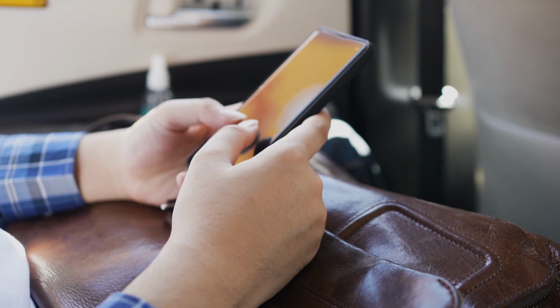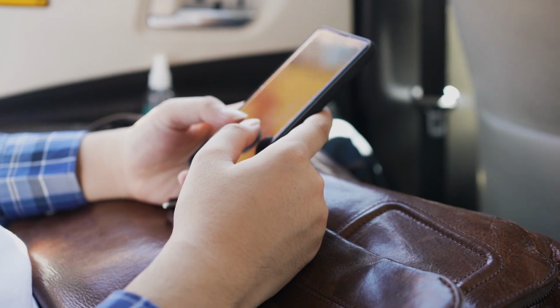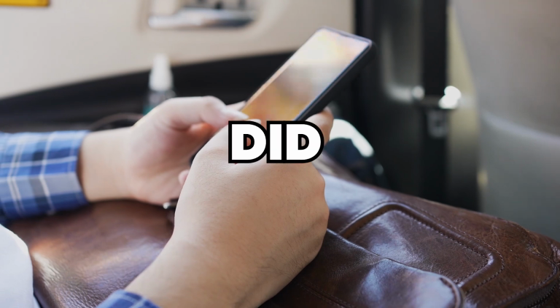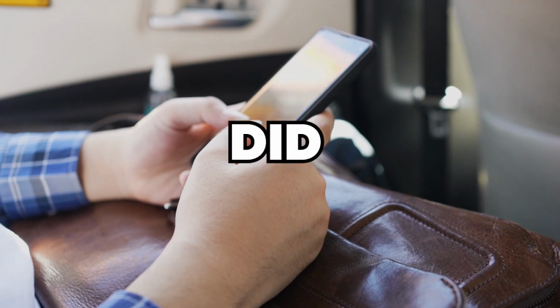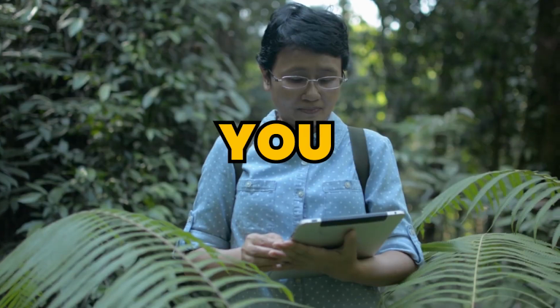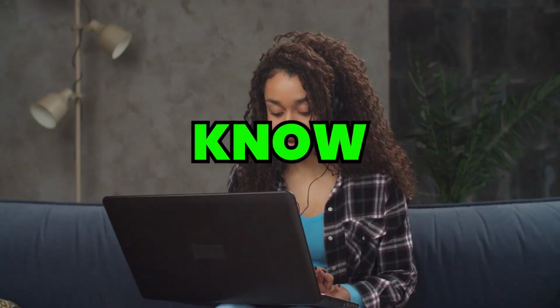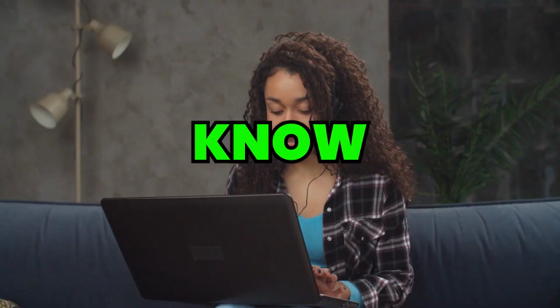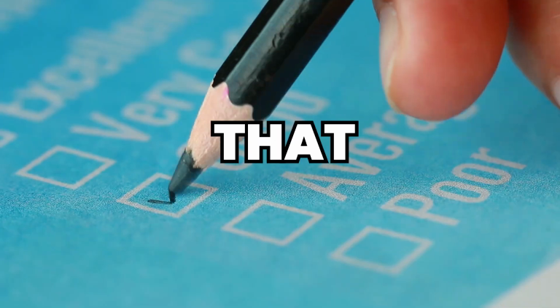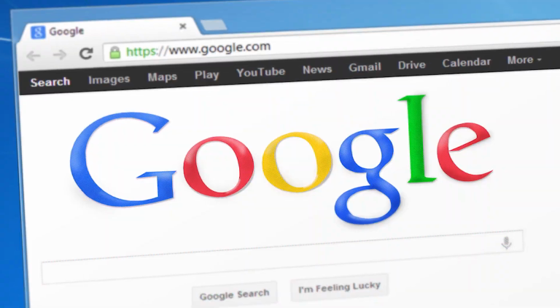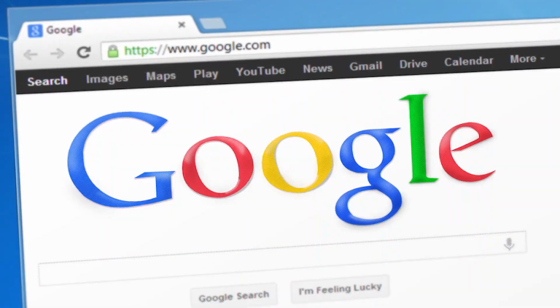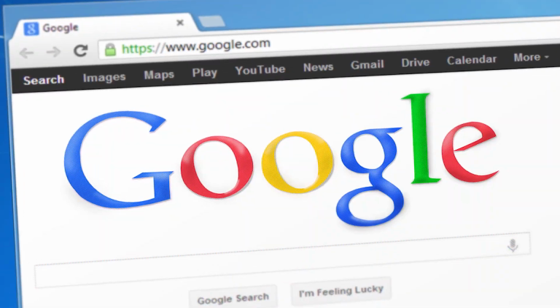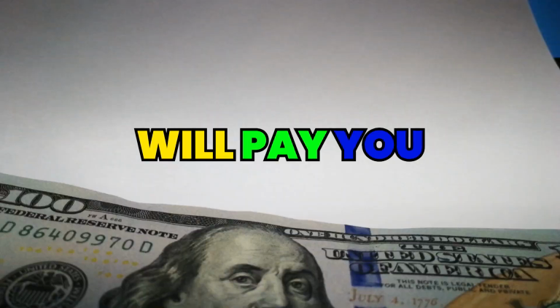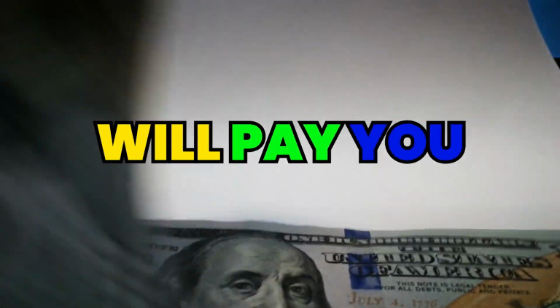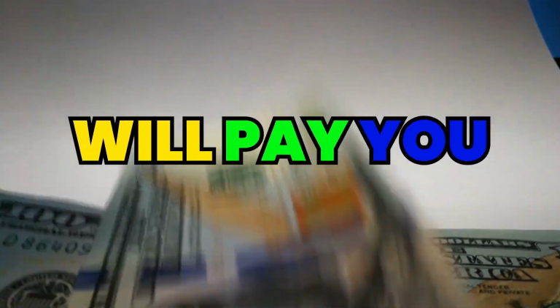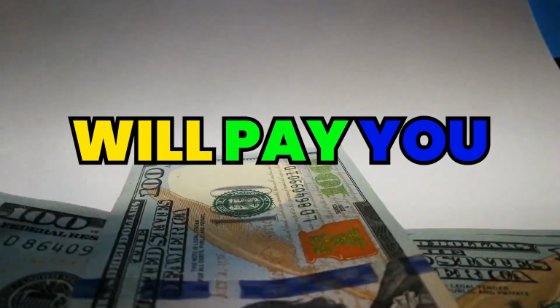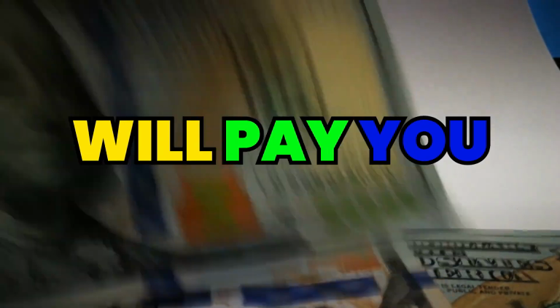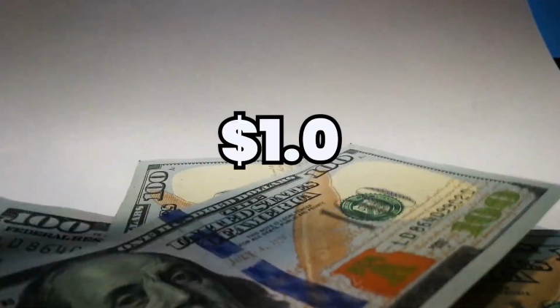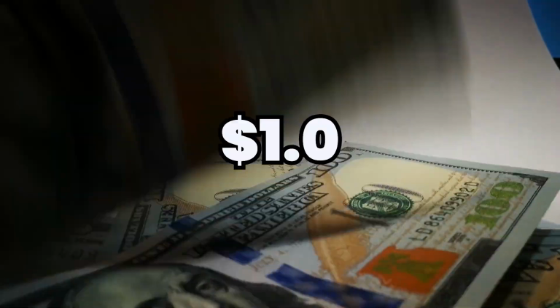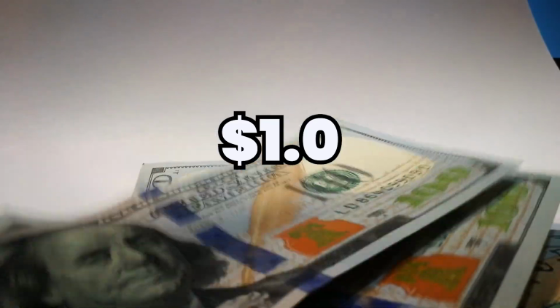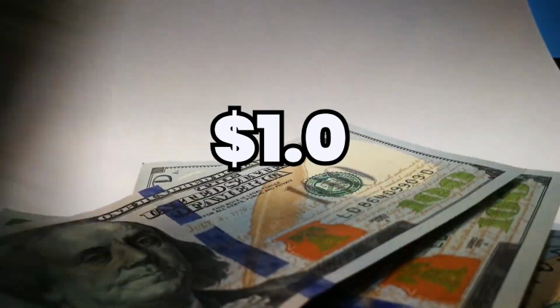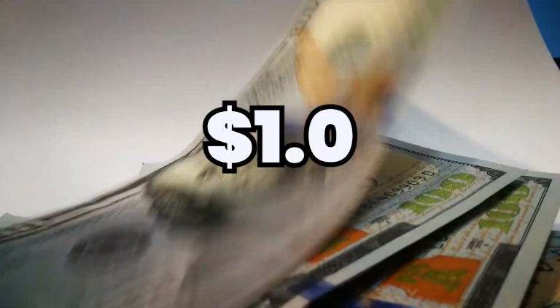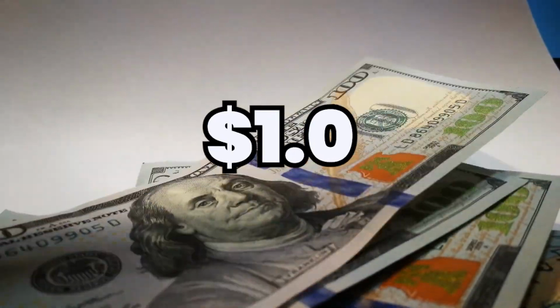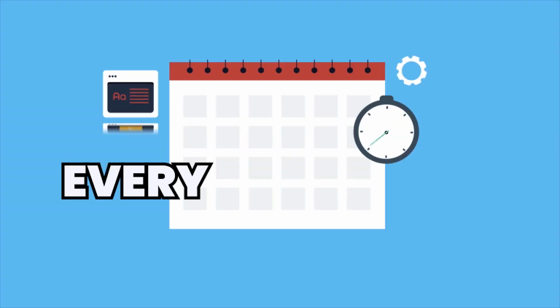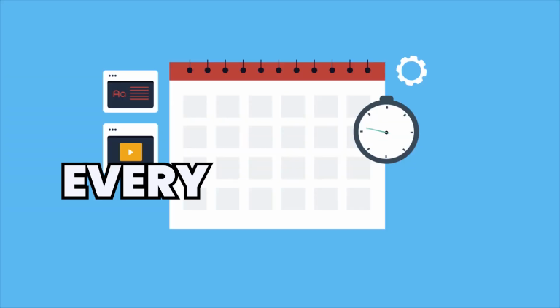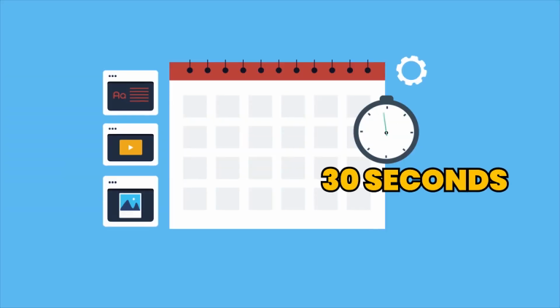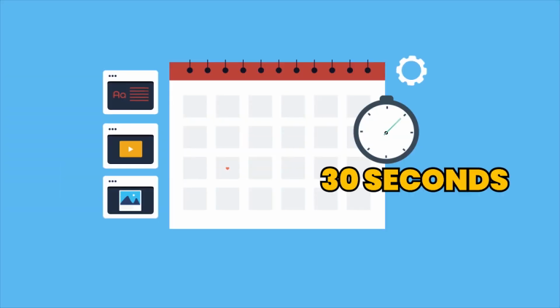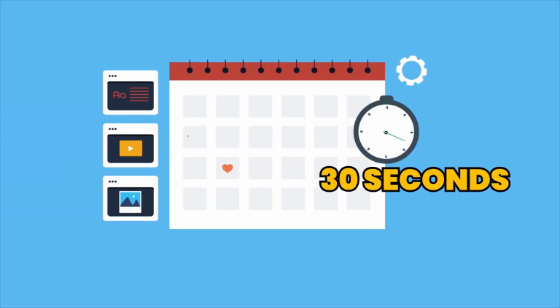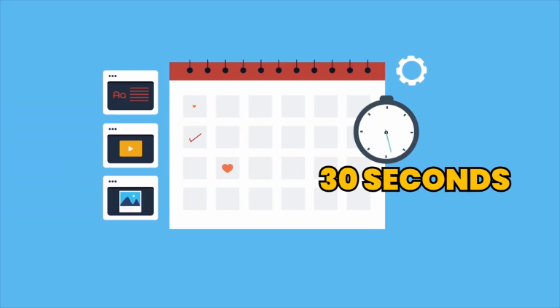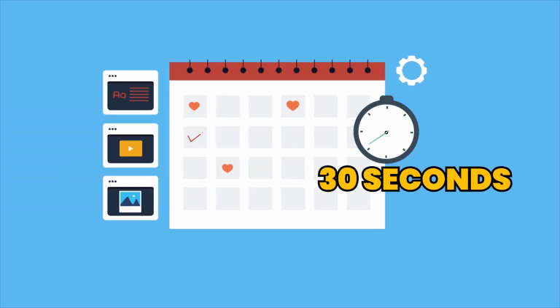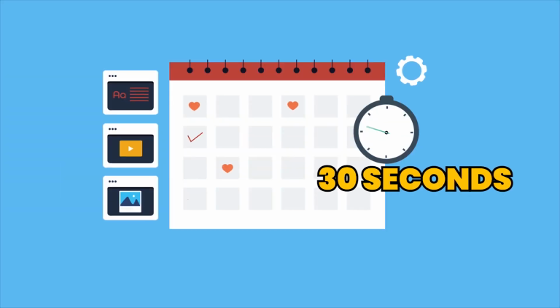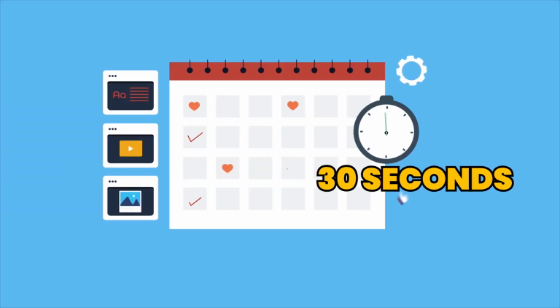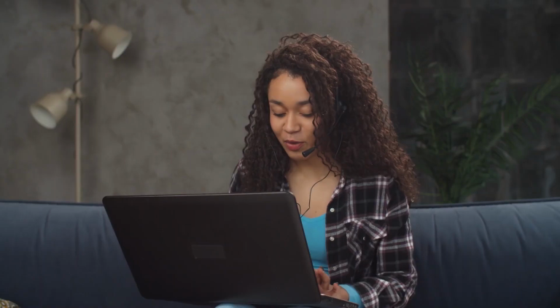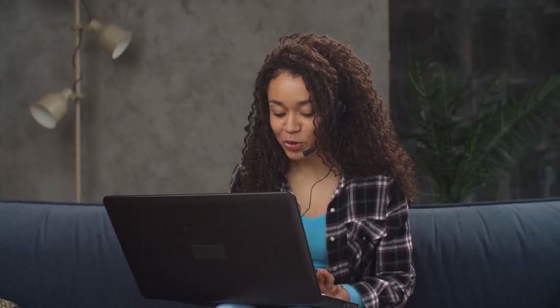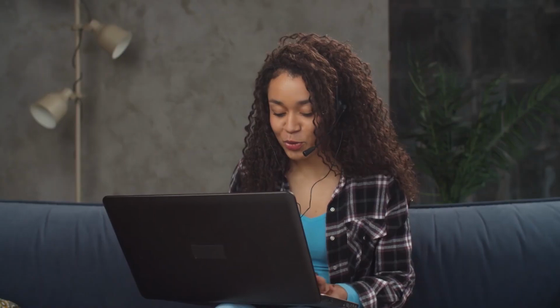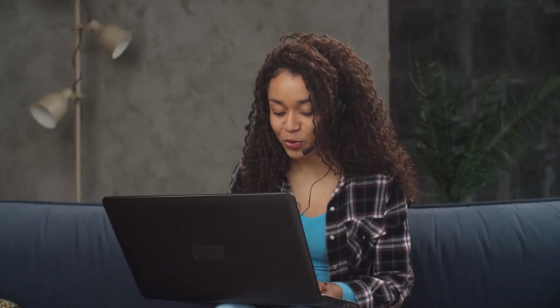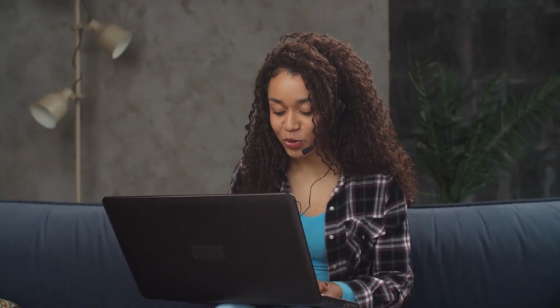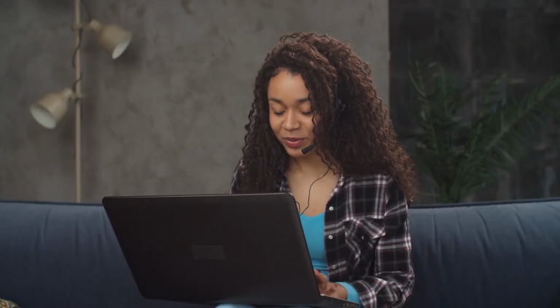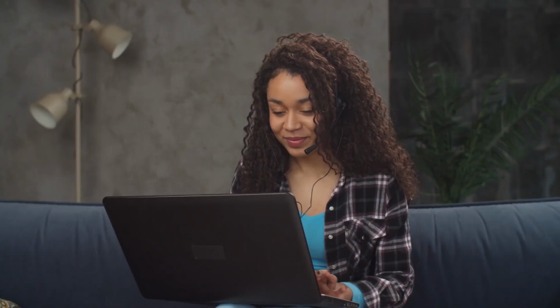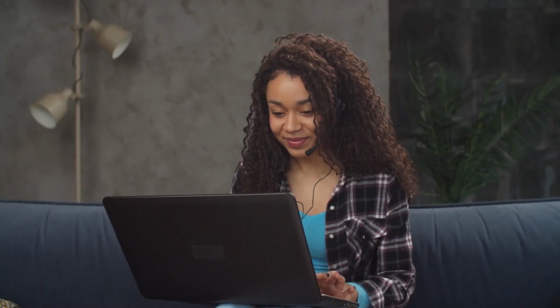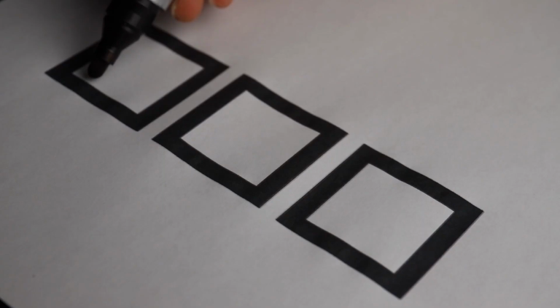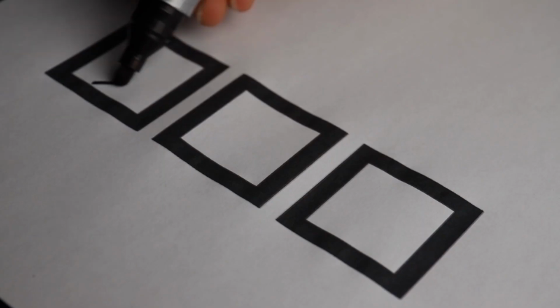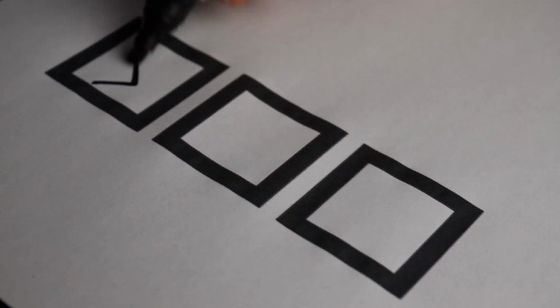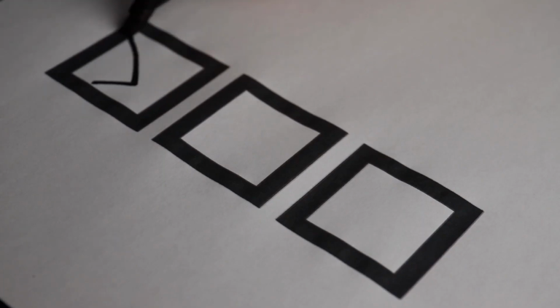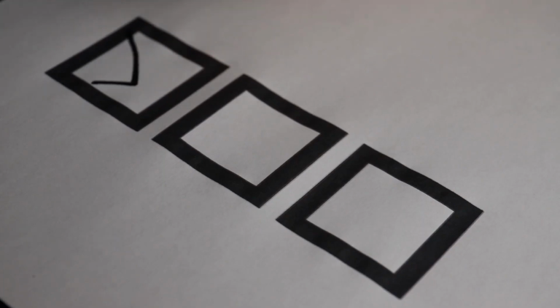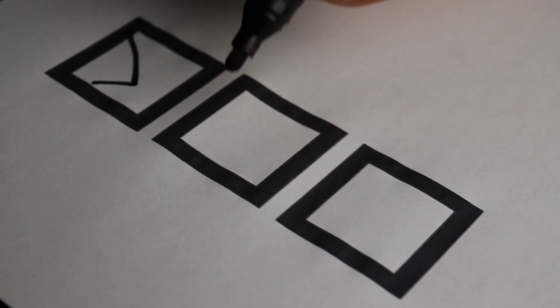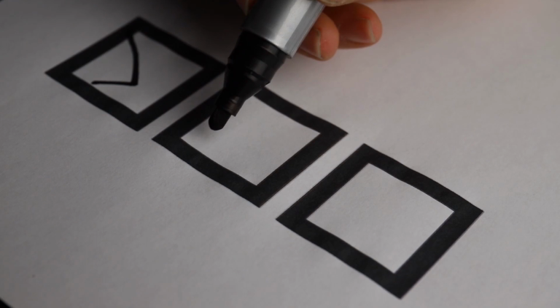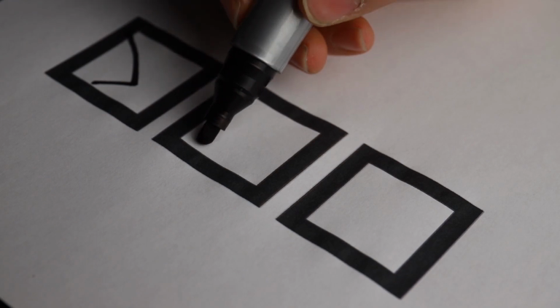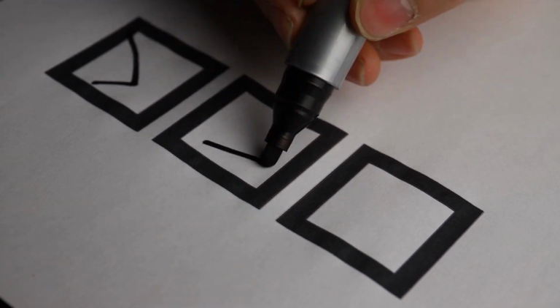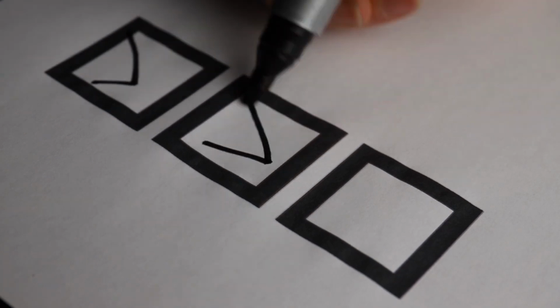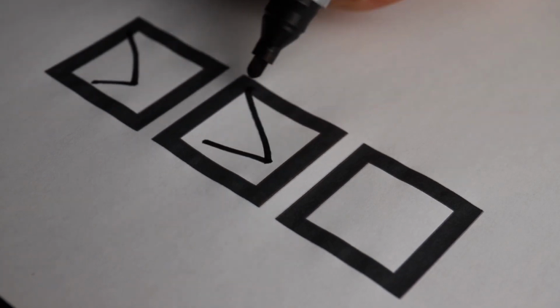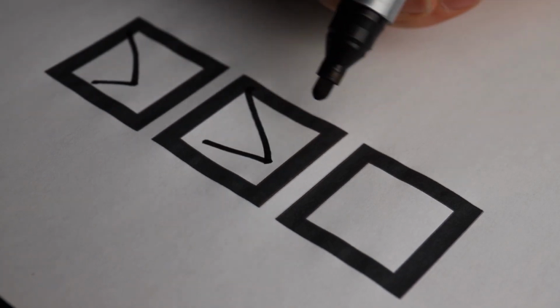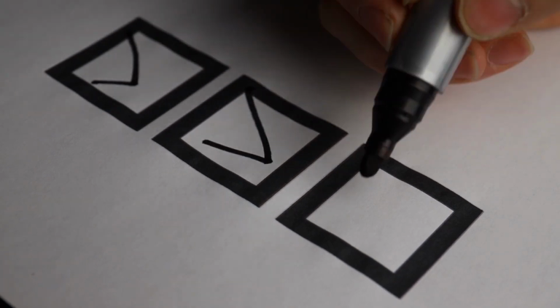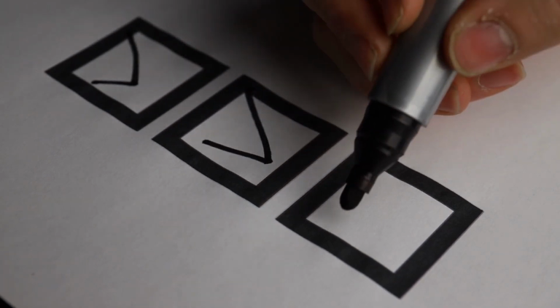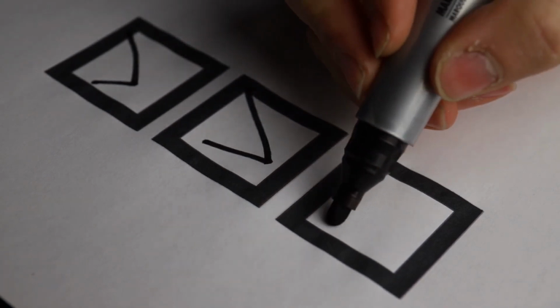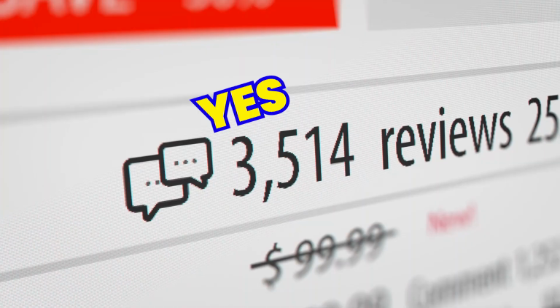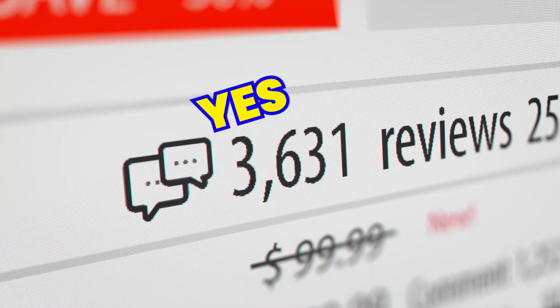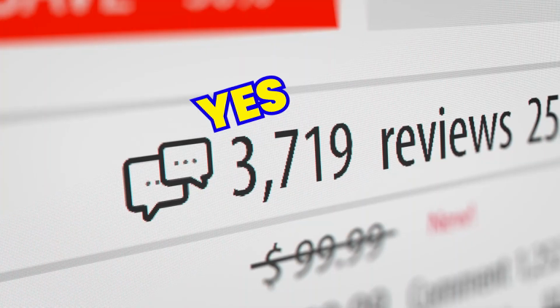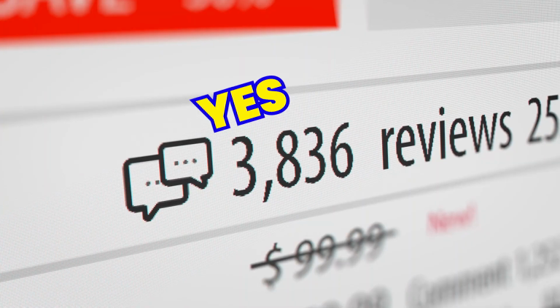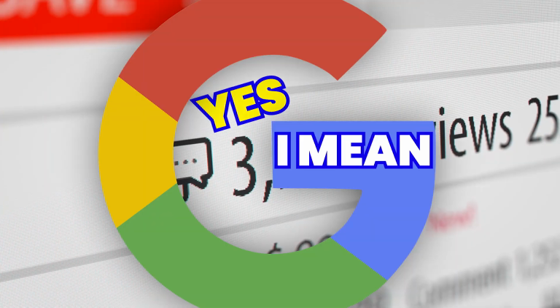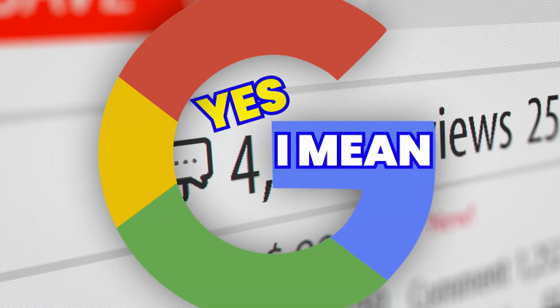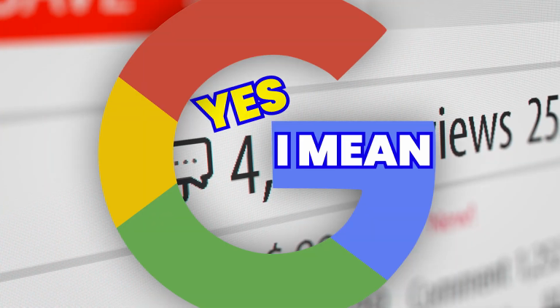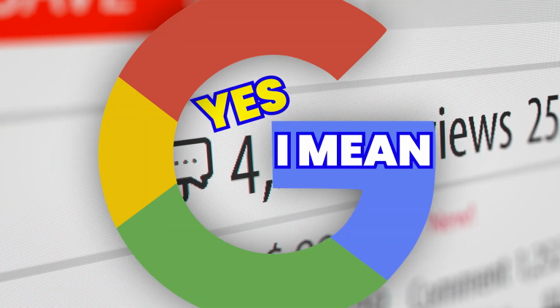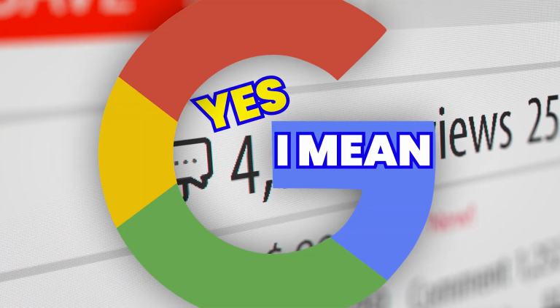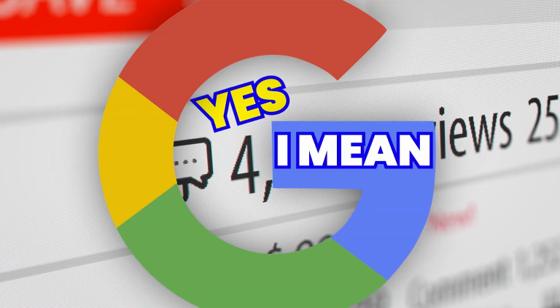Did you know that Google will pay you $1 every 30 seconds you spend online taking their research surveys? Yes, I mean Google.